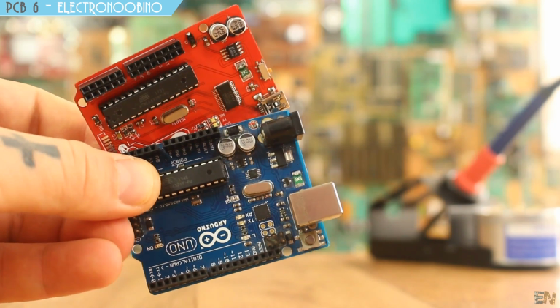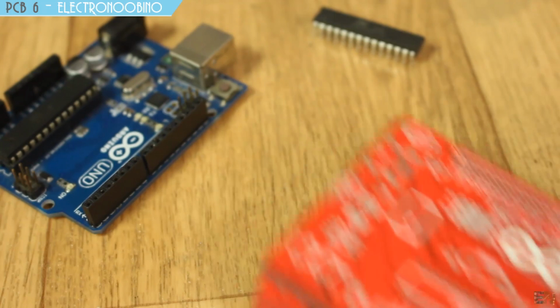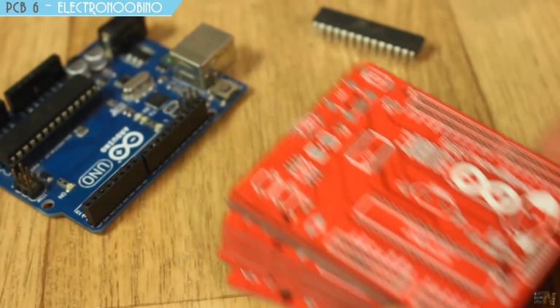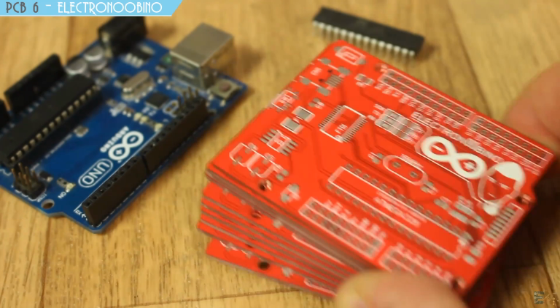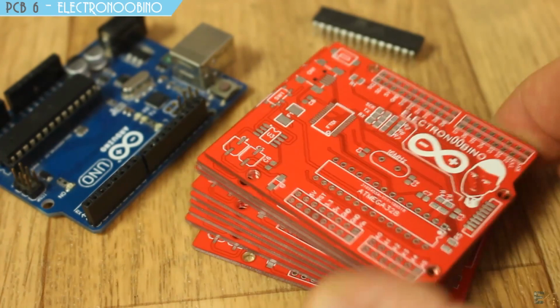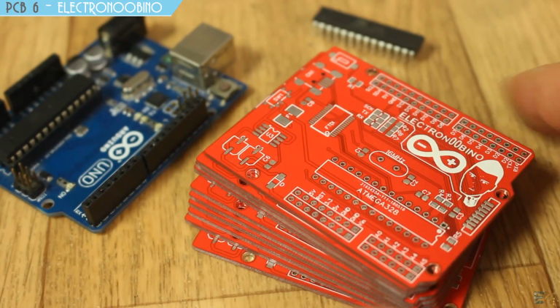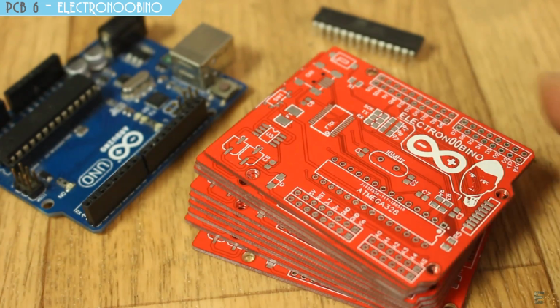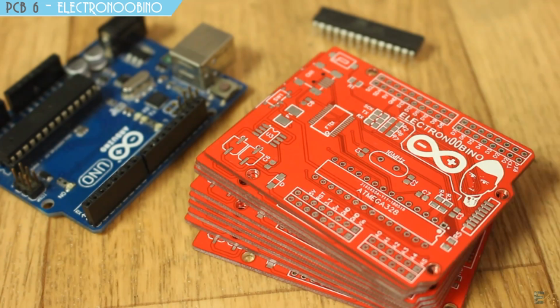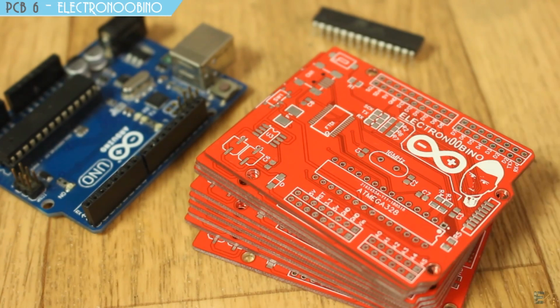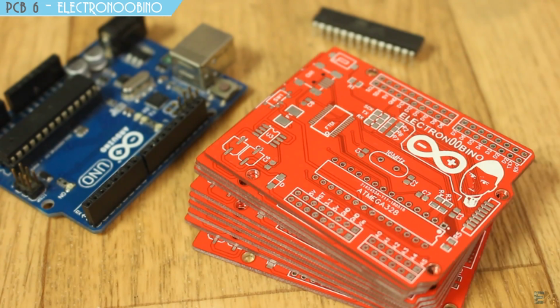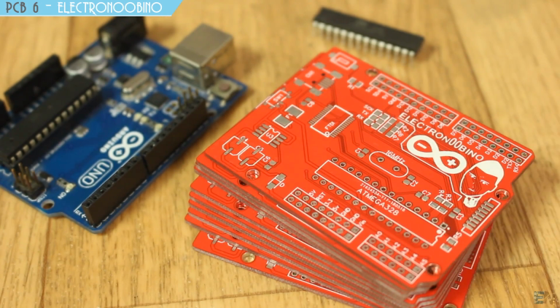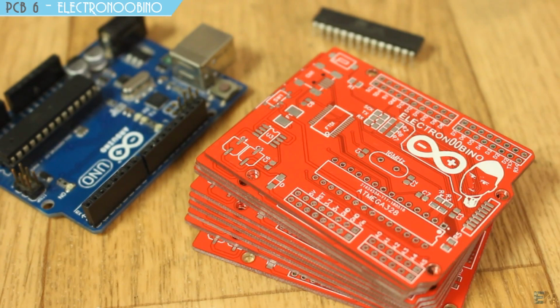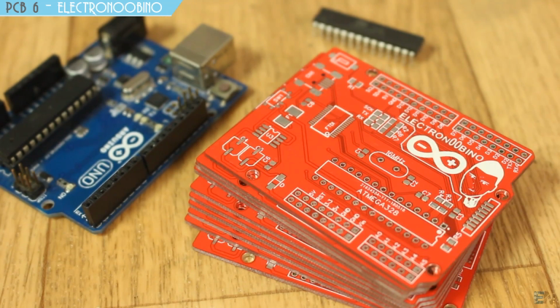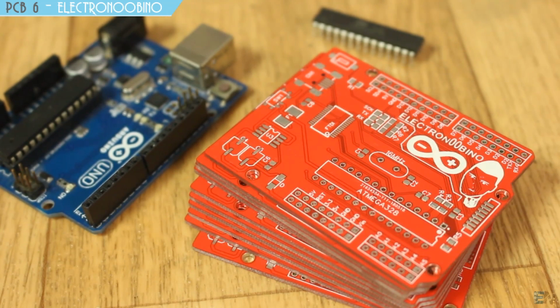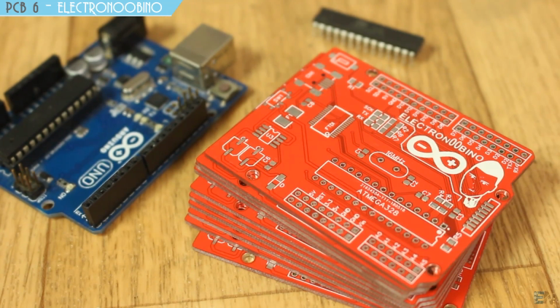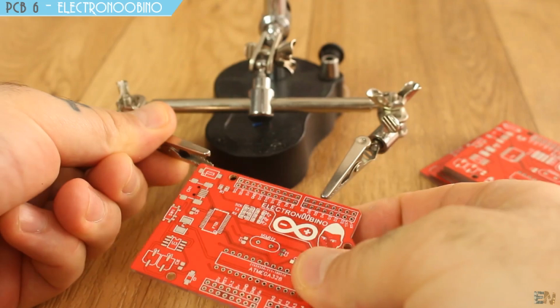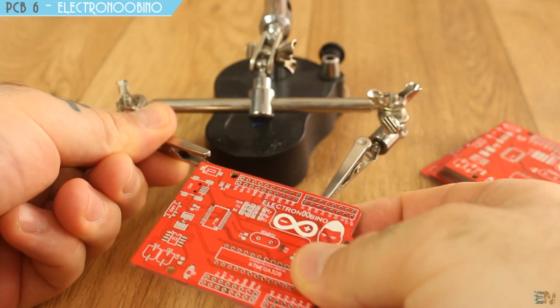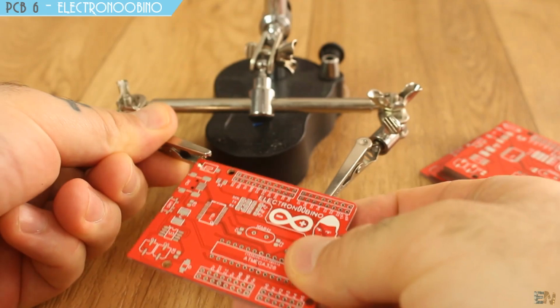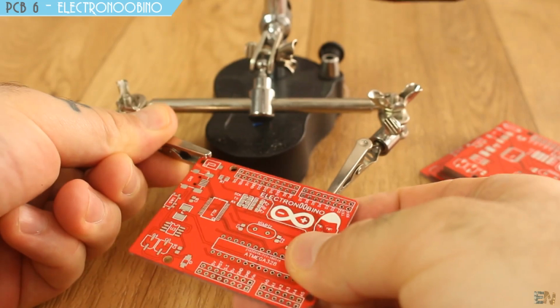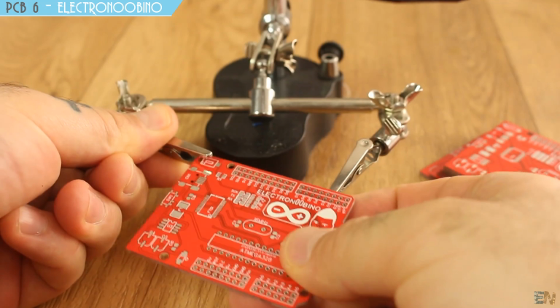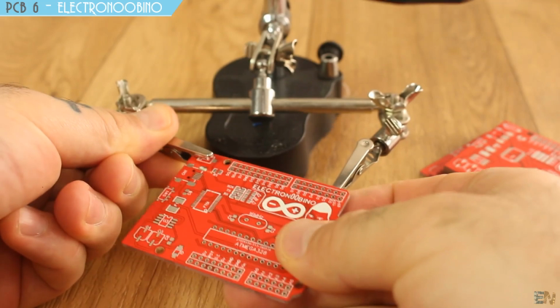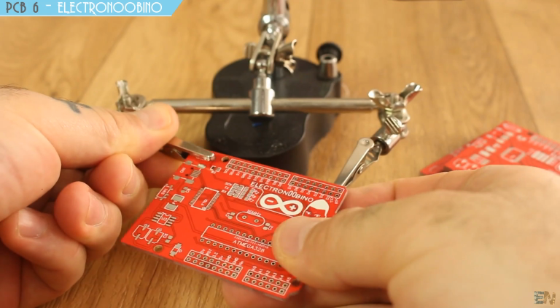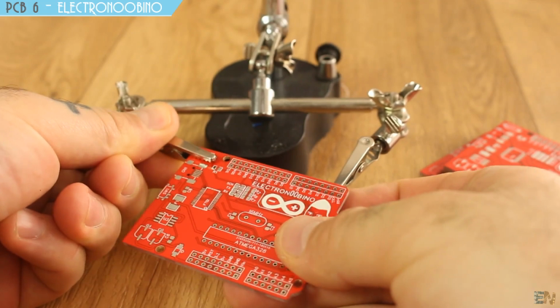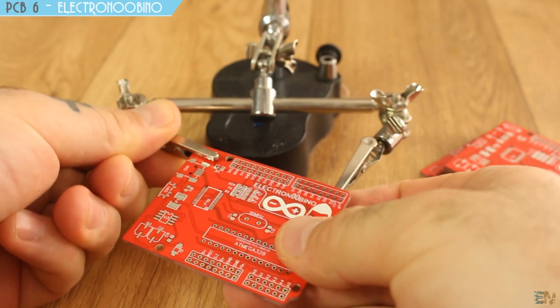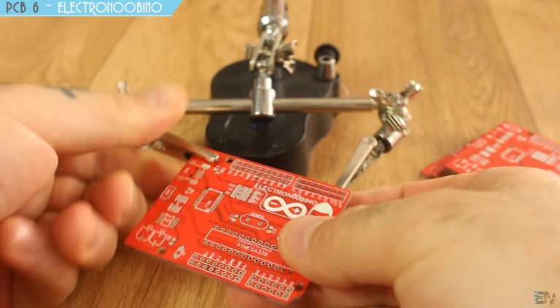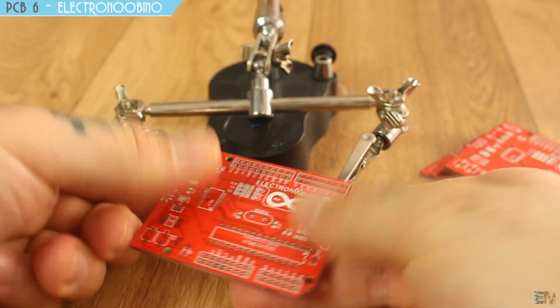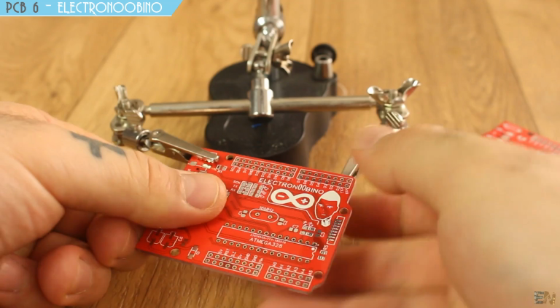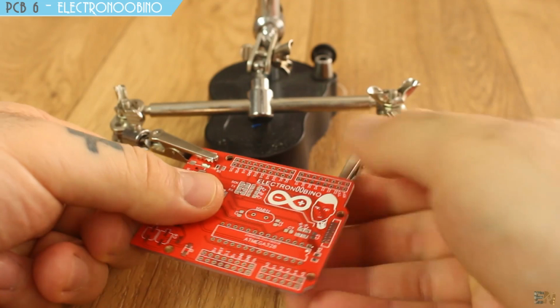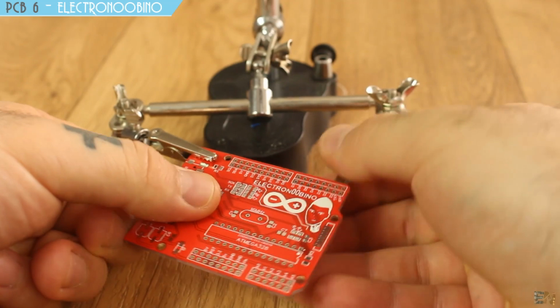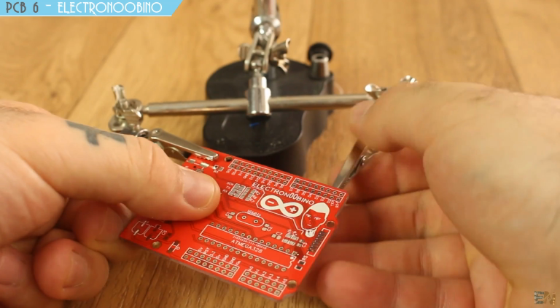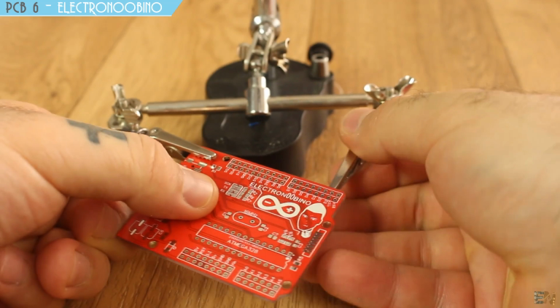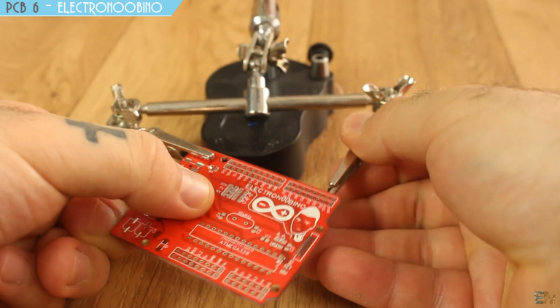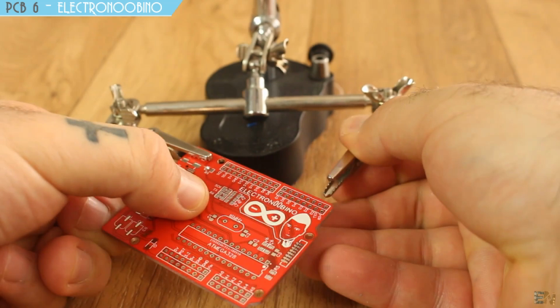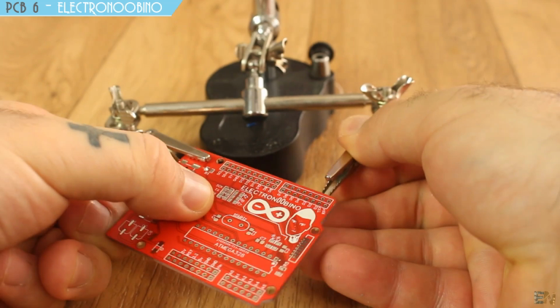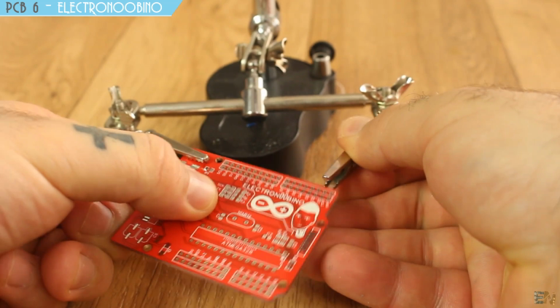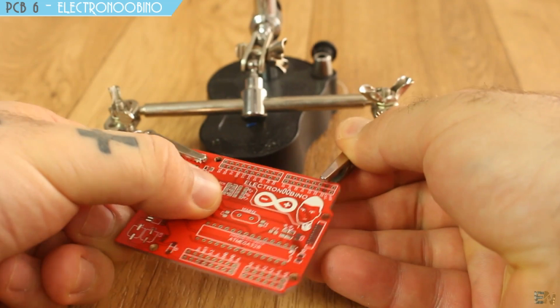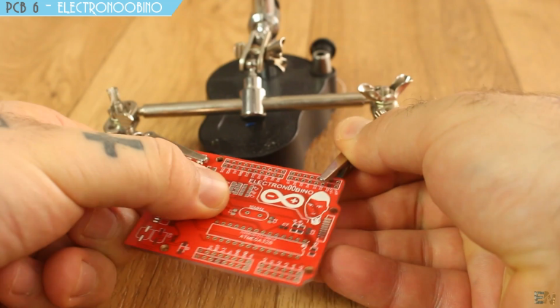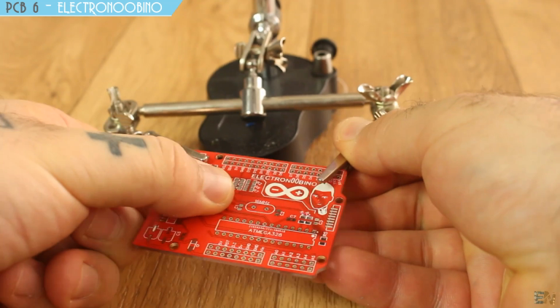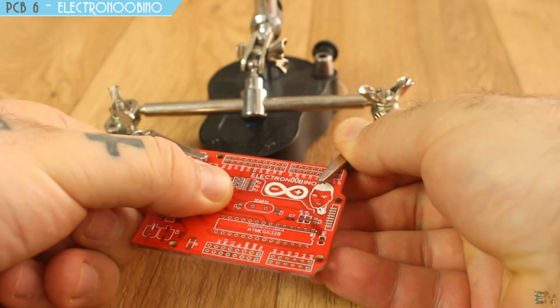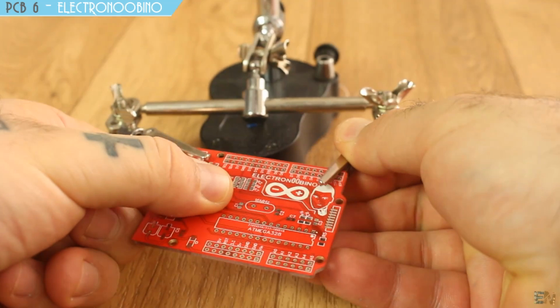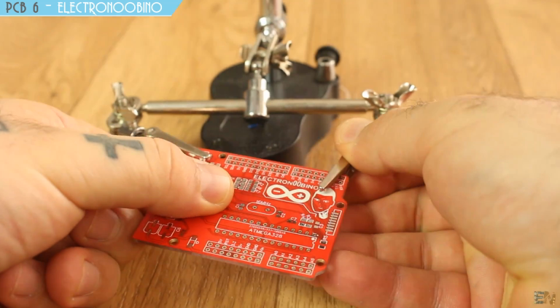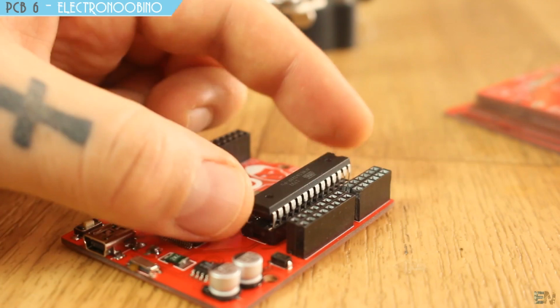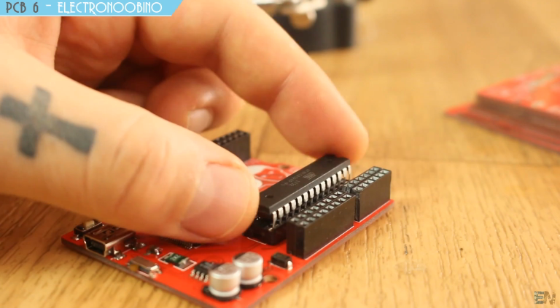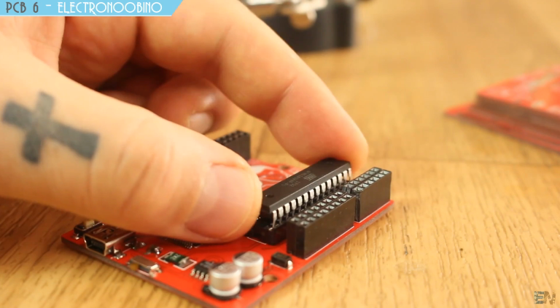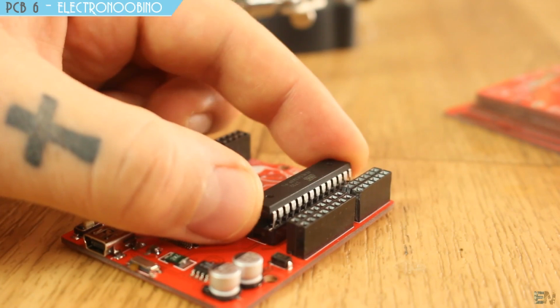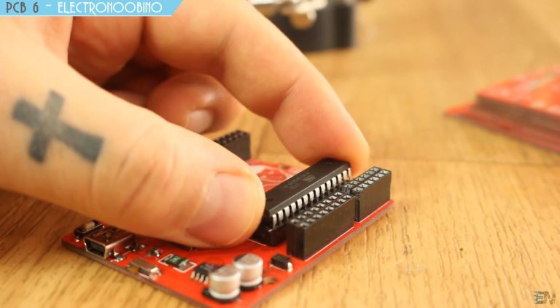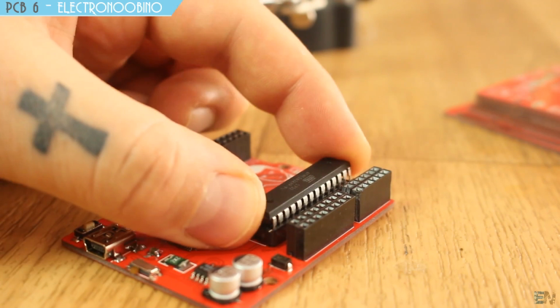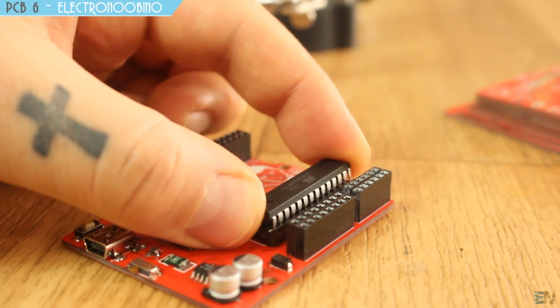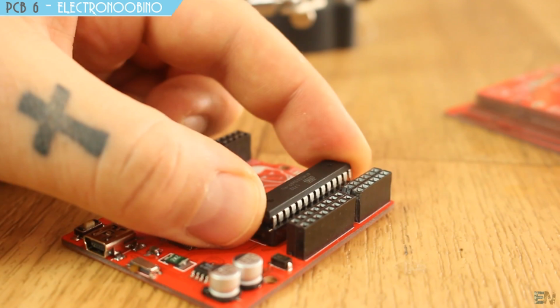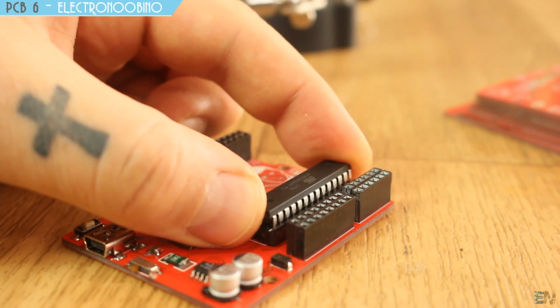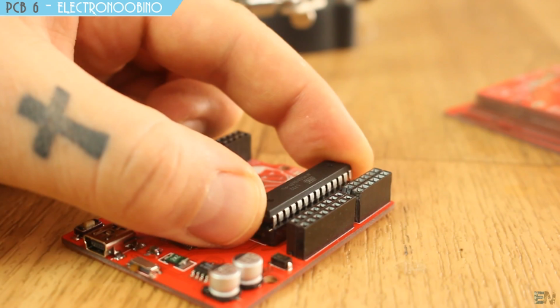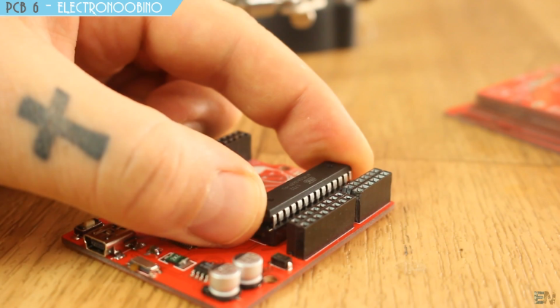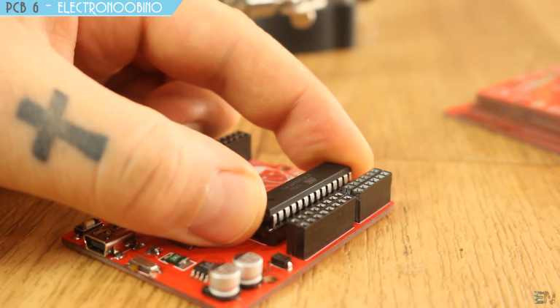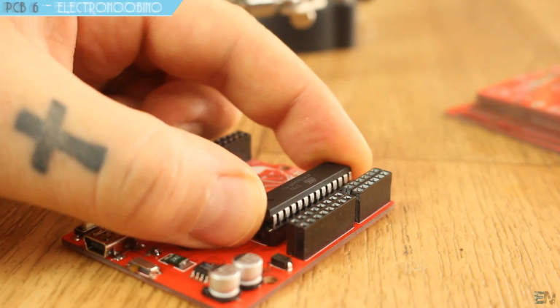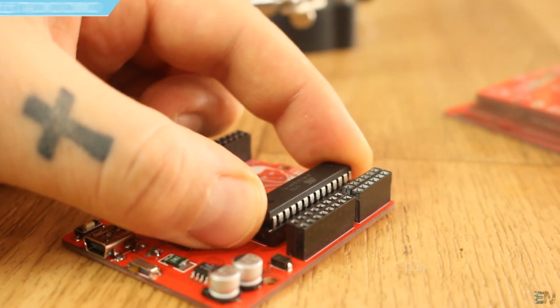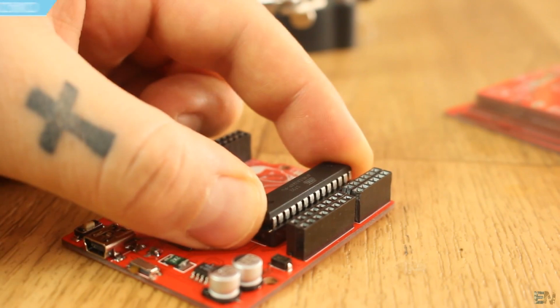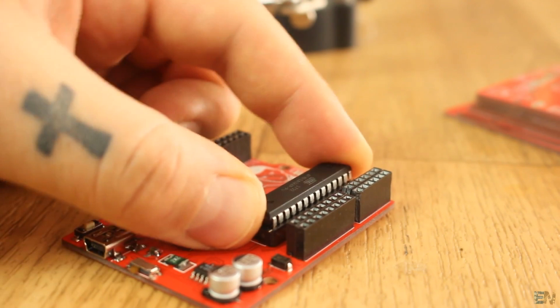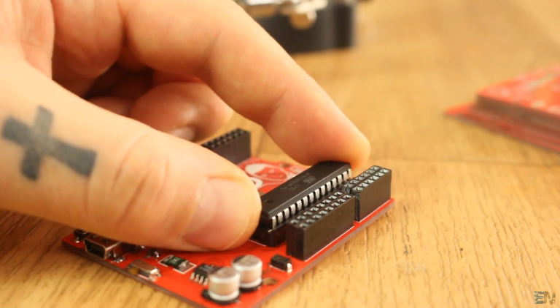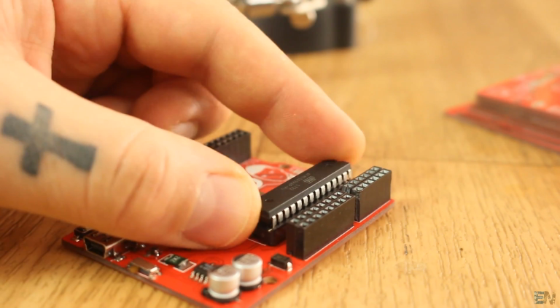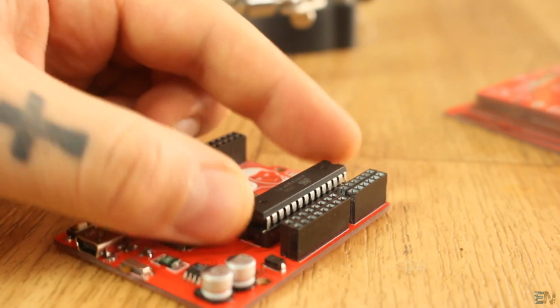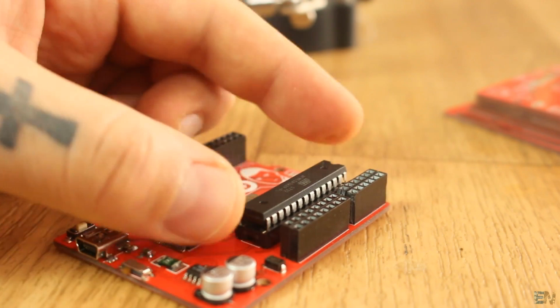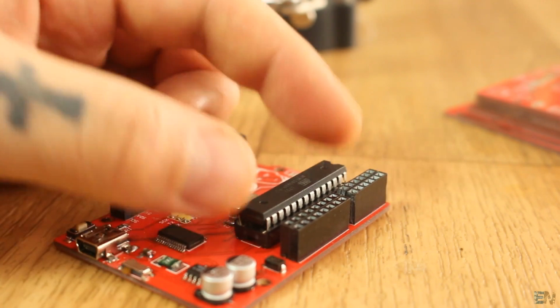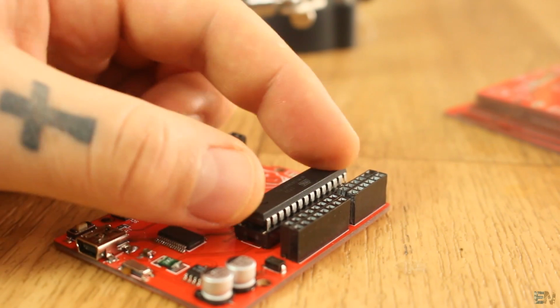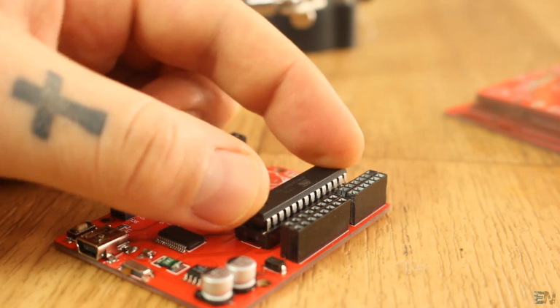As always, I share the Gerber files for this PCB as well if you want to order it yourself and build this project. See the links below this video.